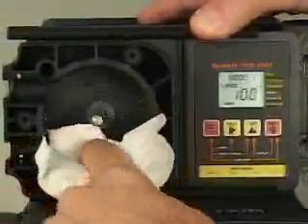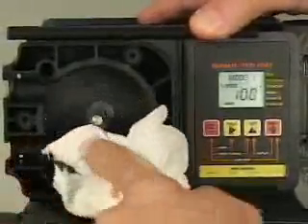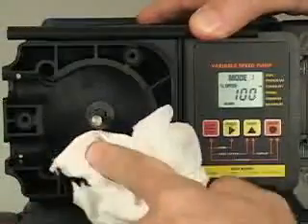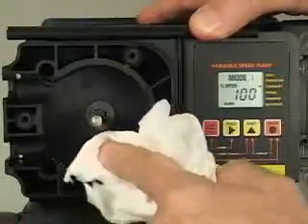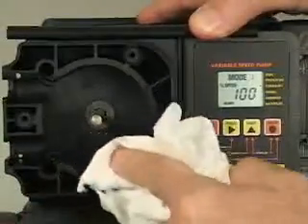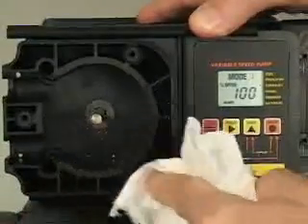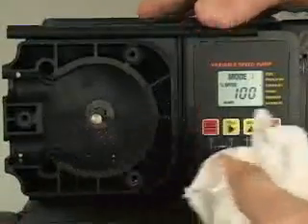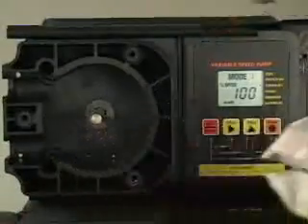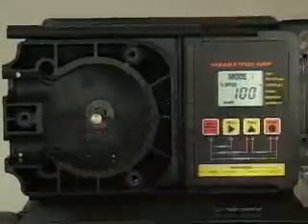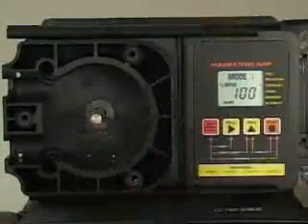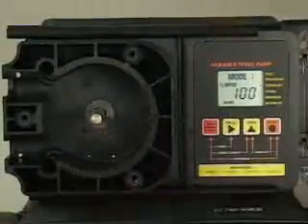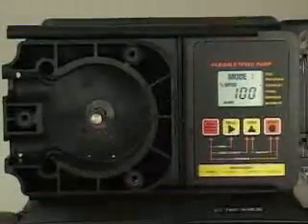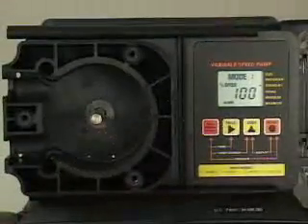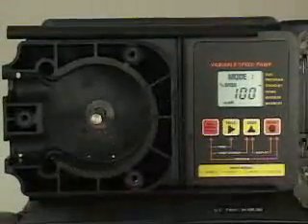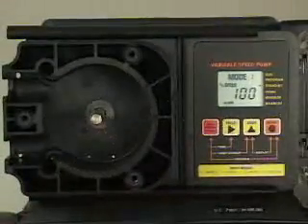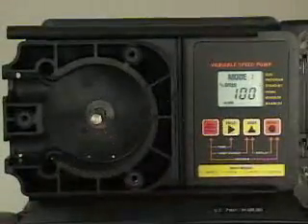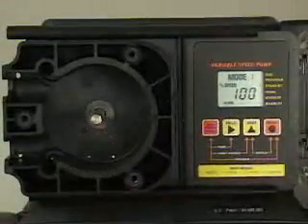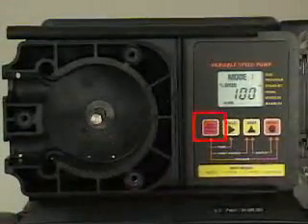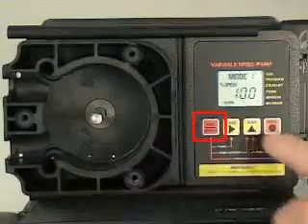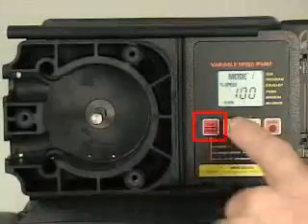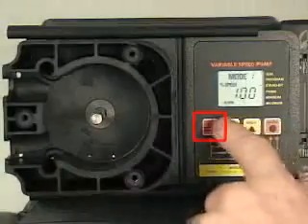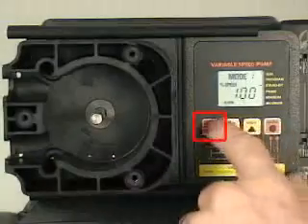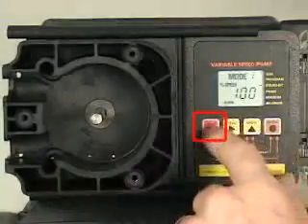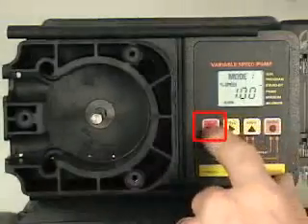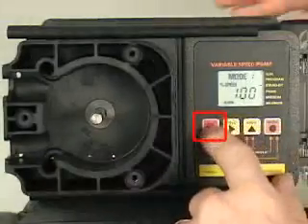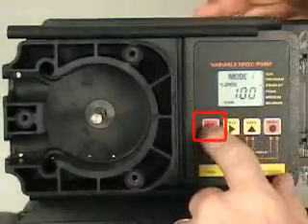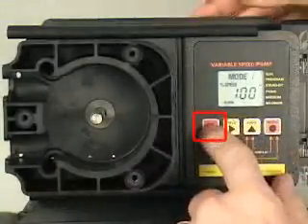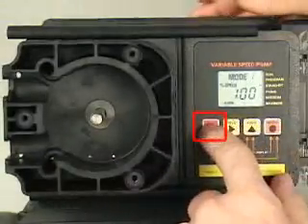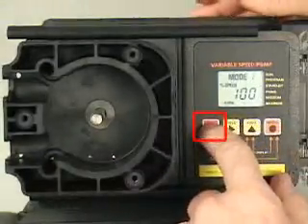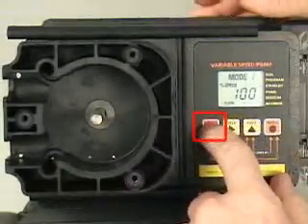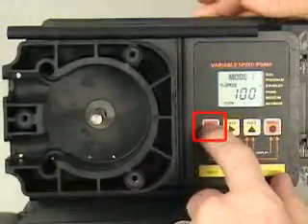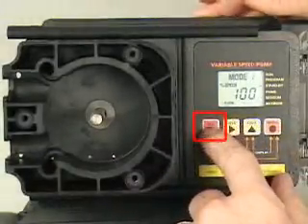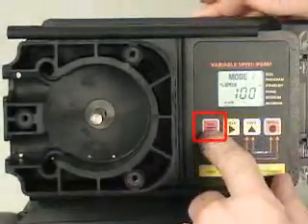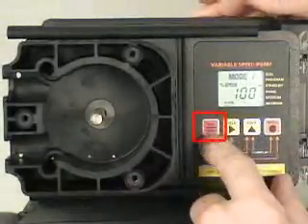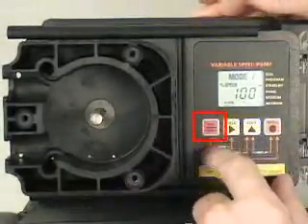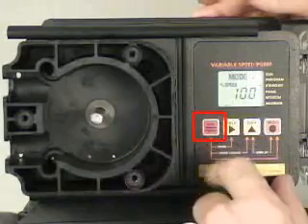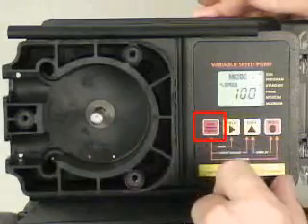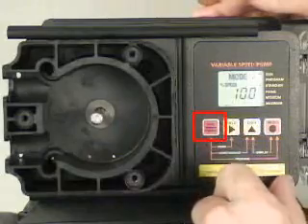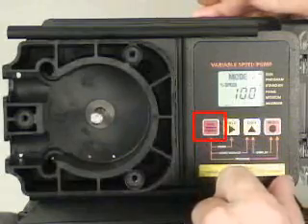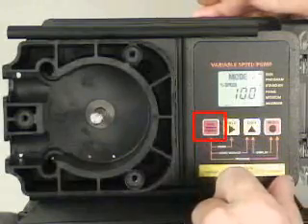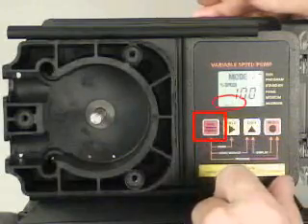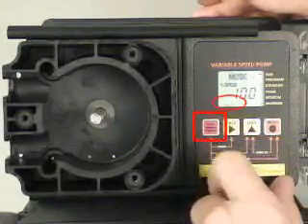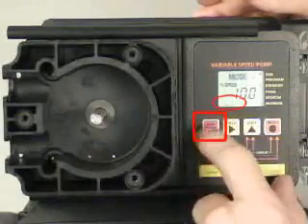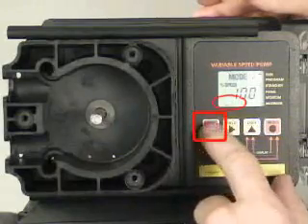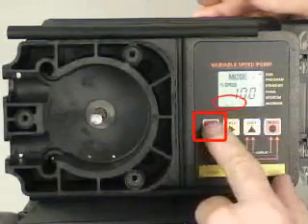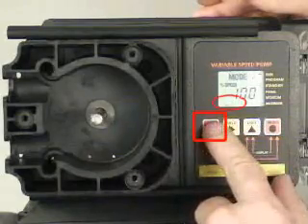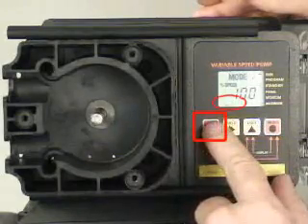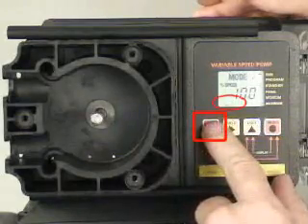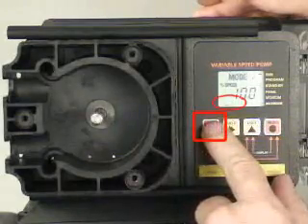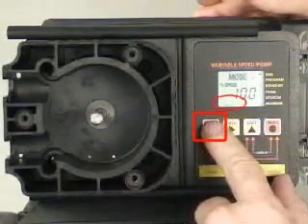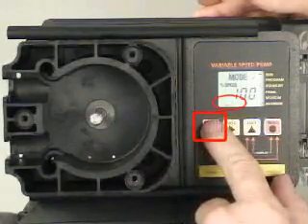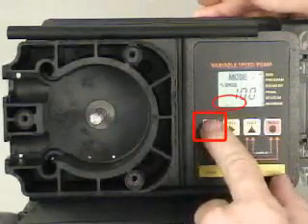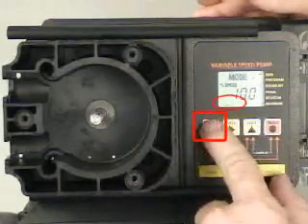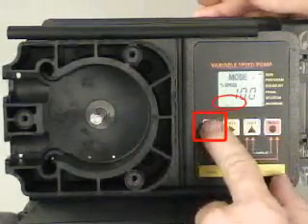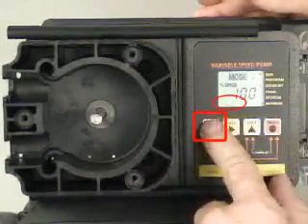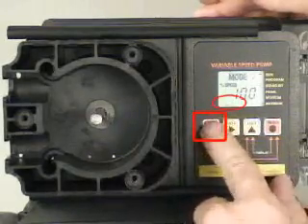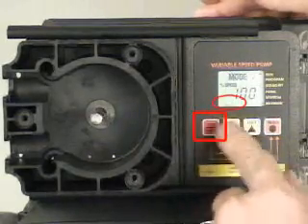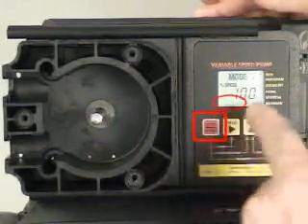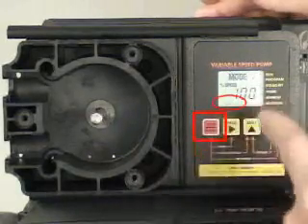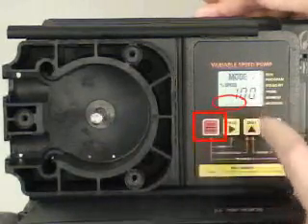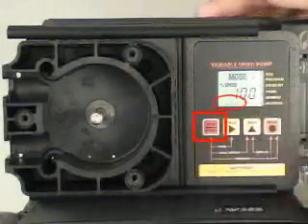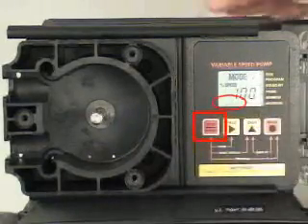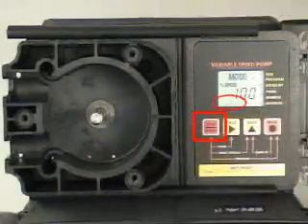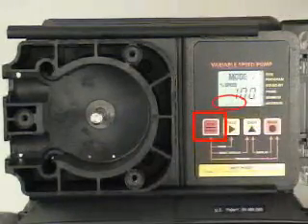Once the pump head has been cleaned, press the standby button to reset the system. The alarm icon will now disappear.